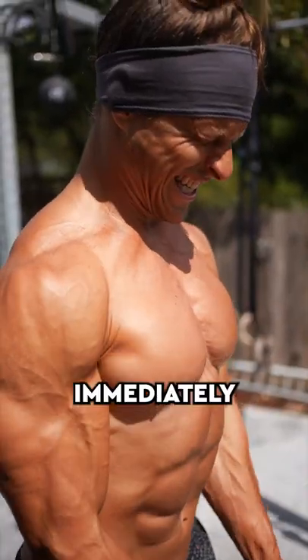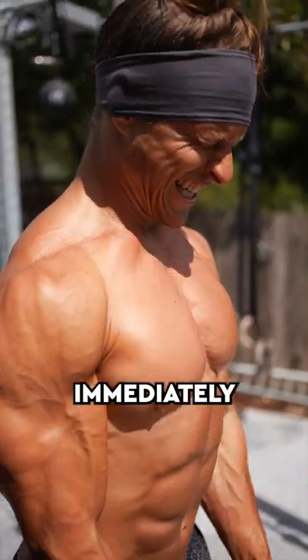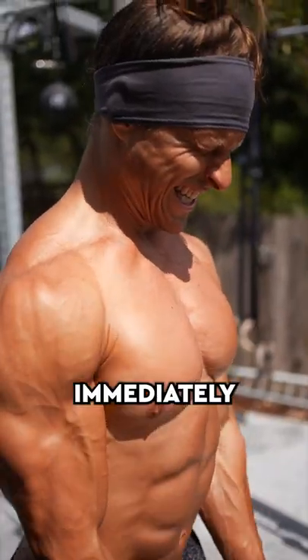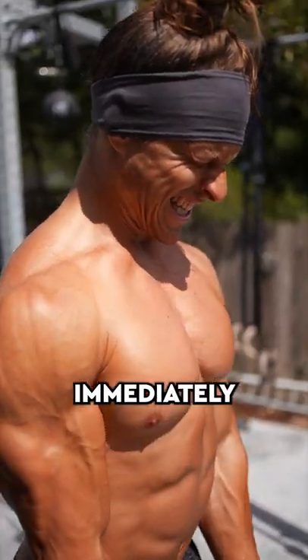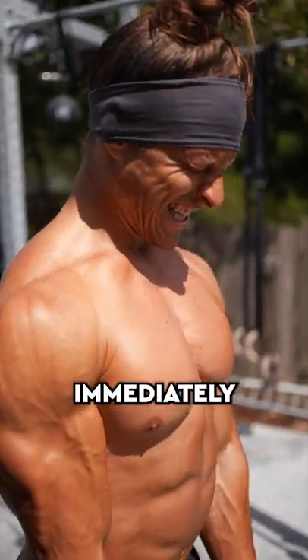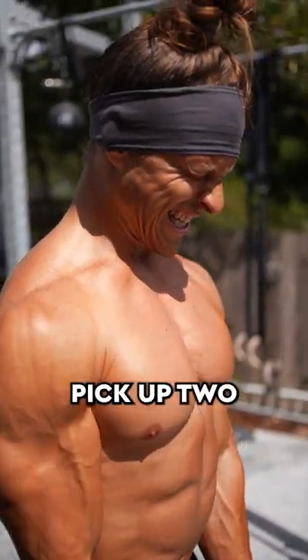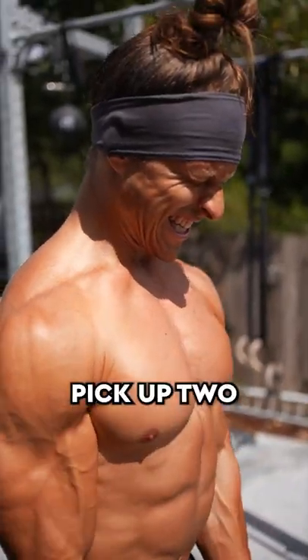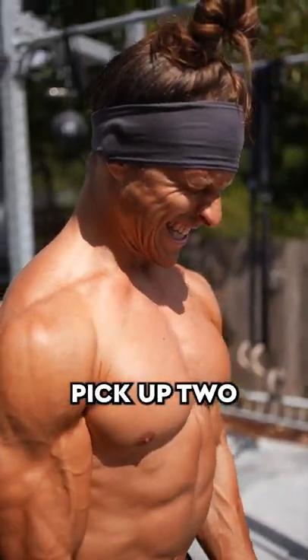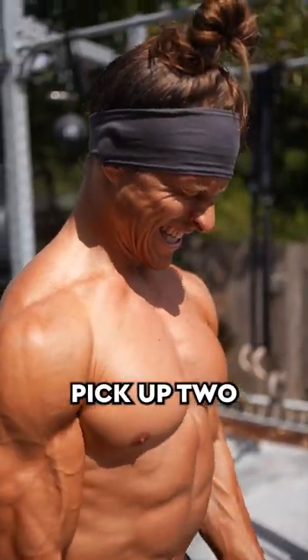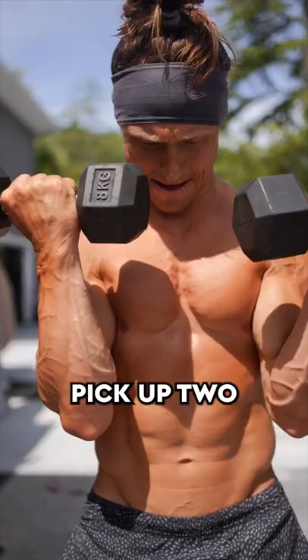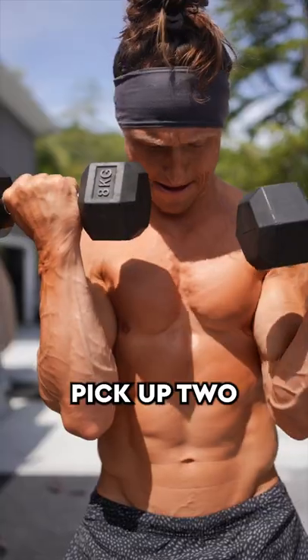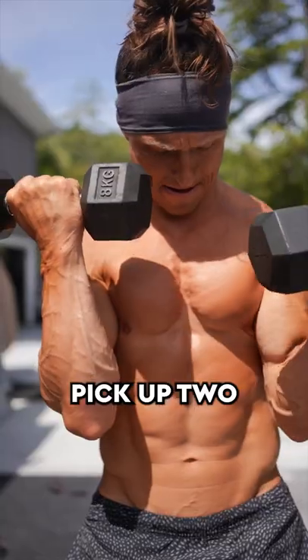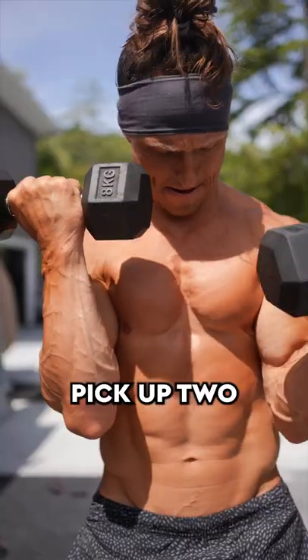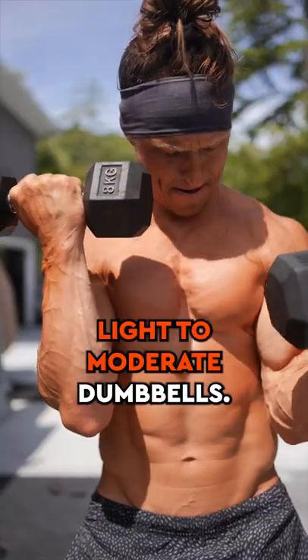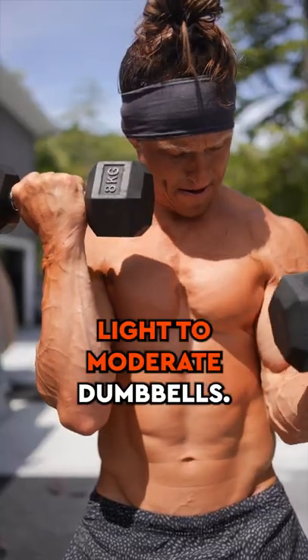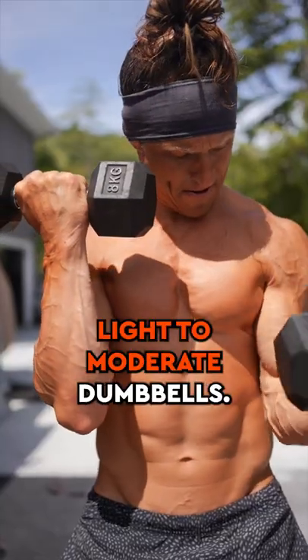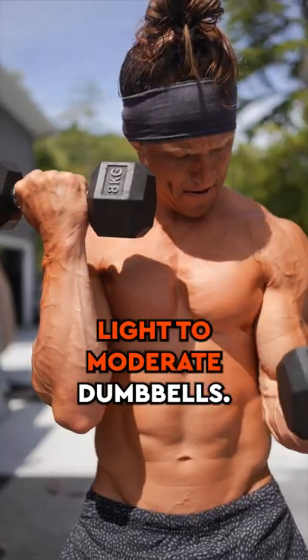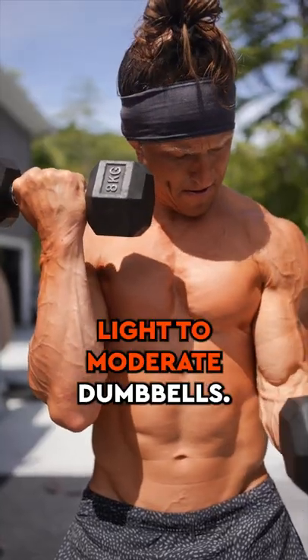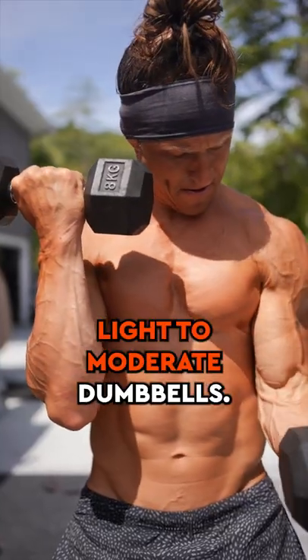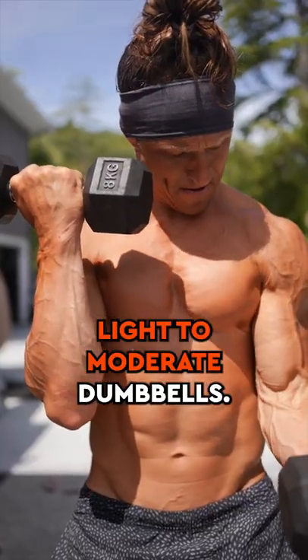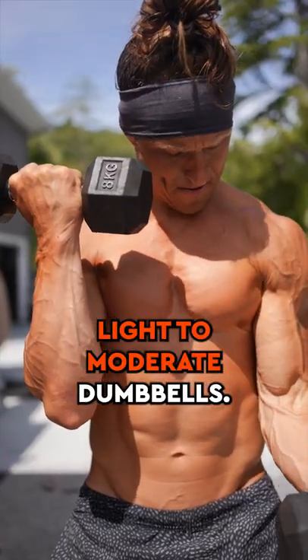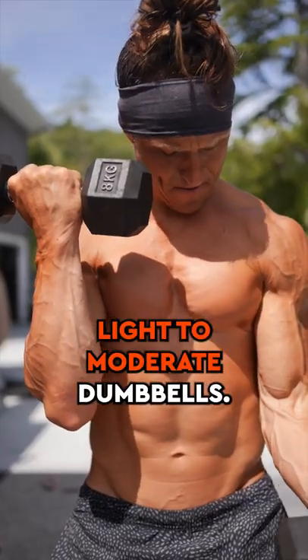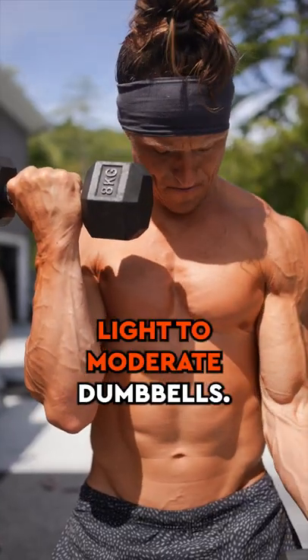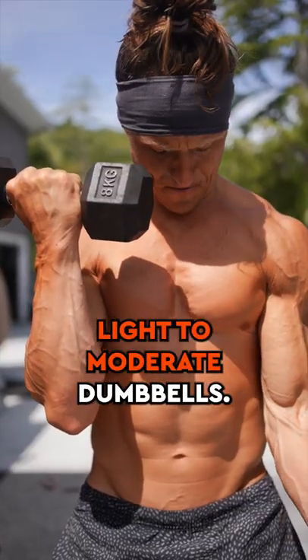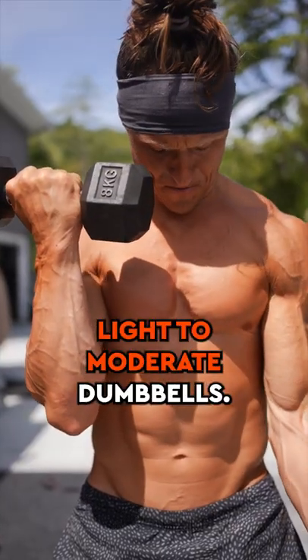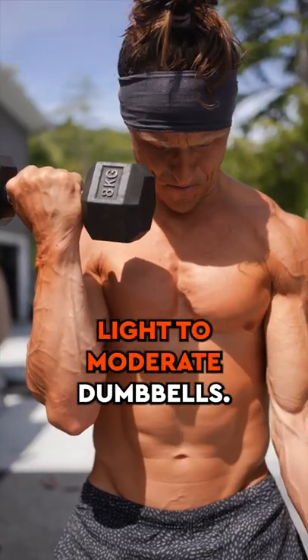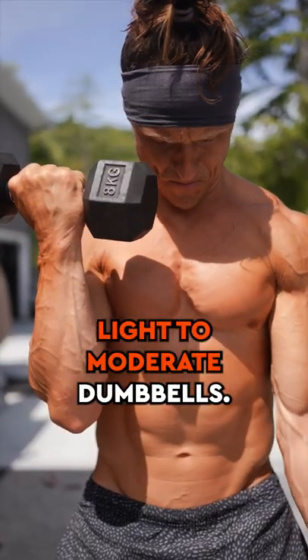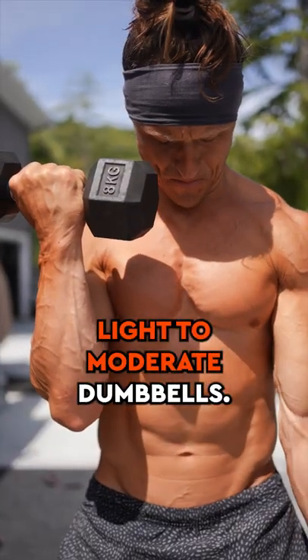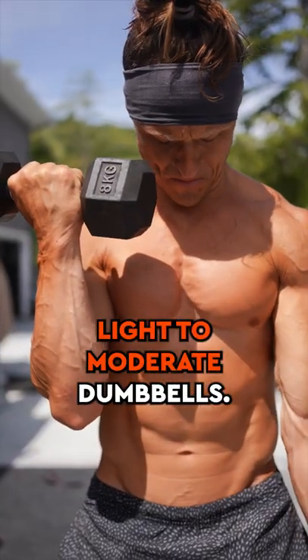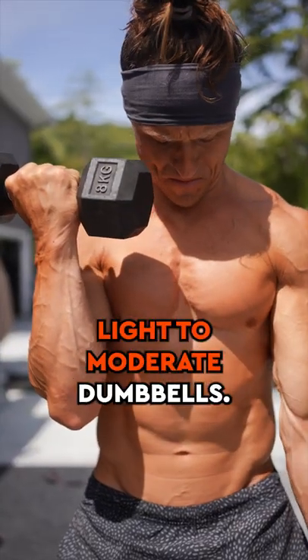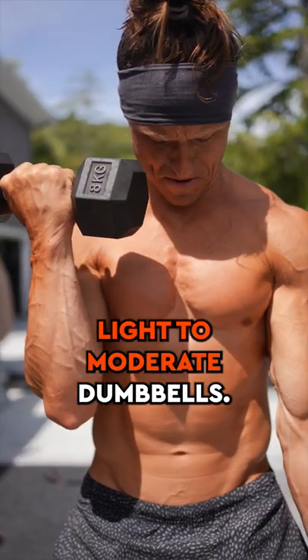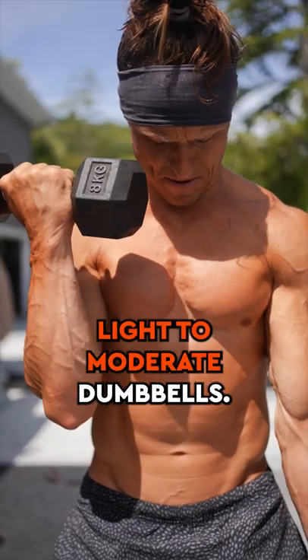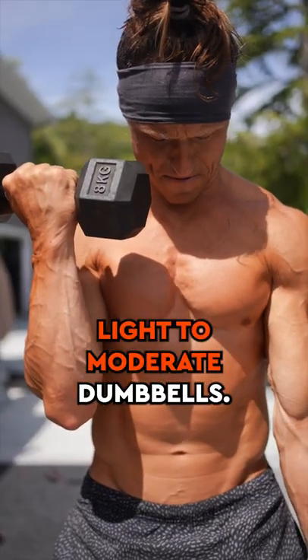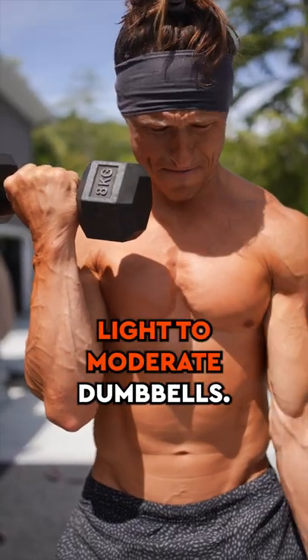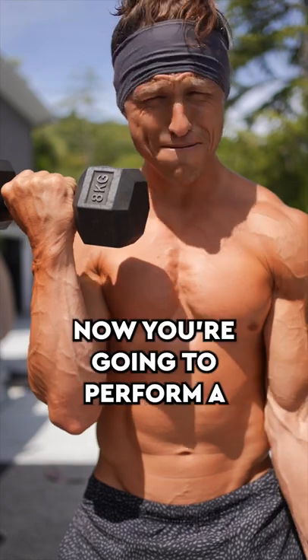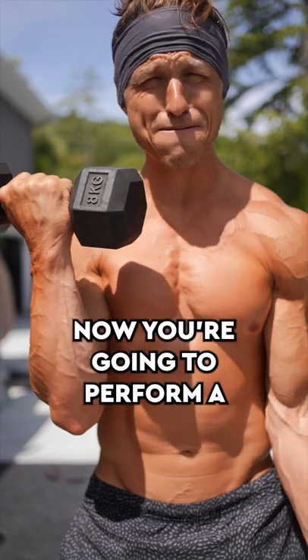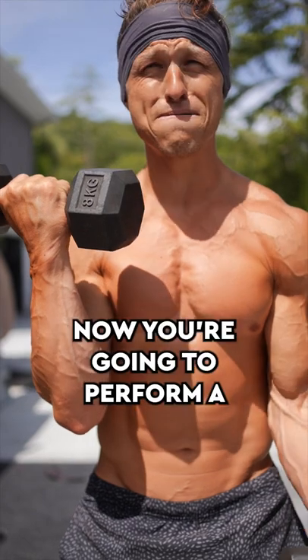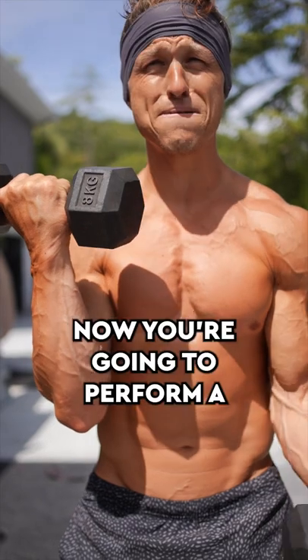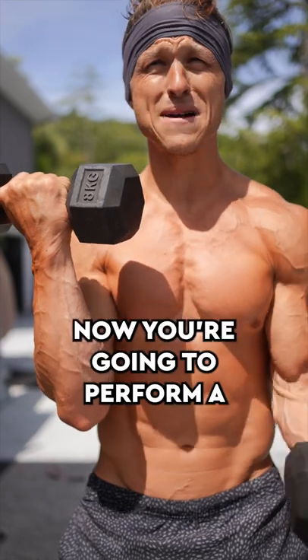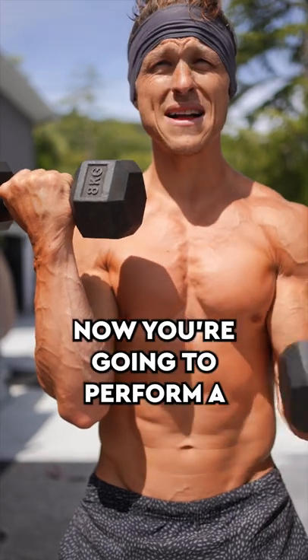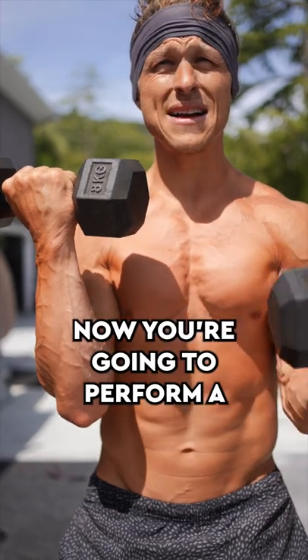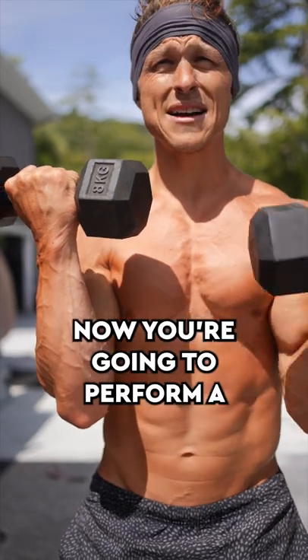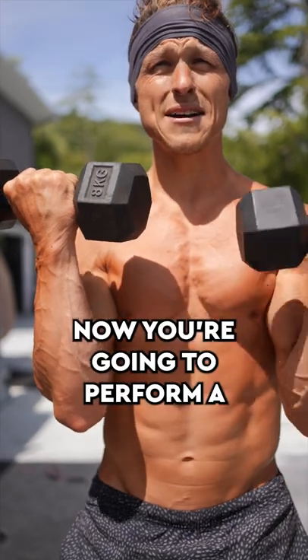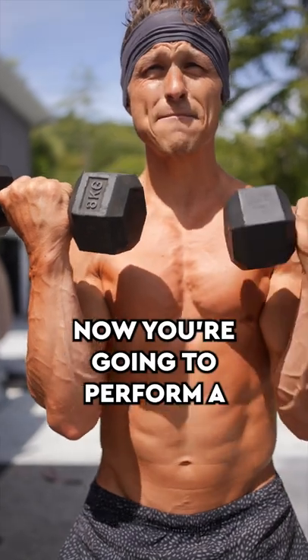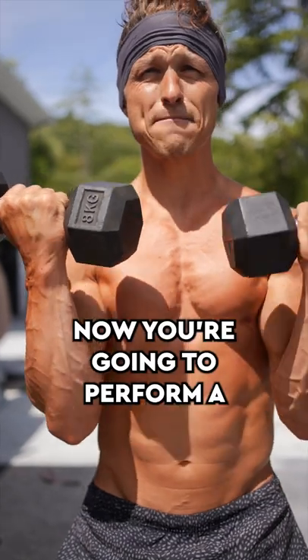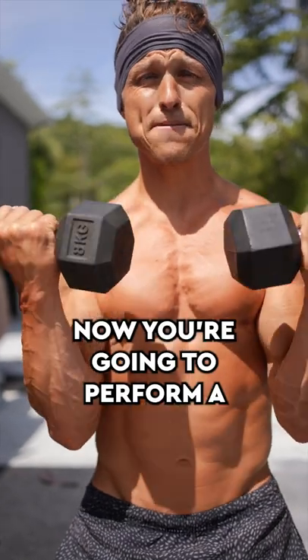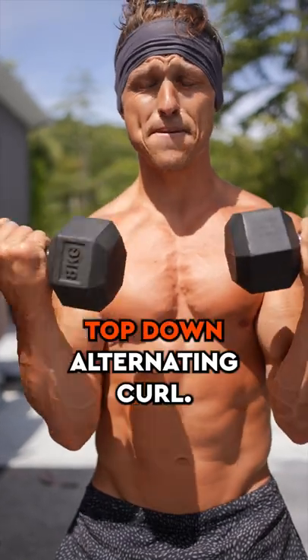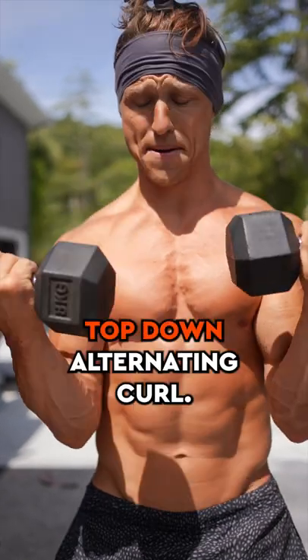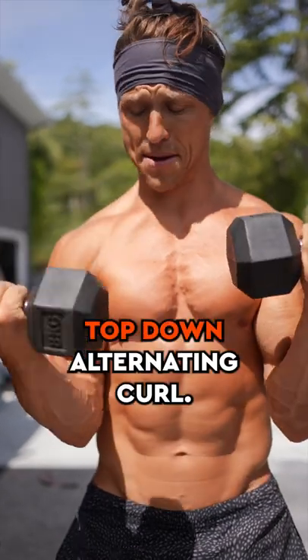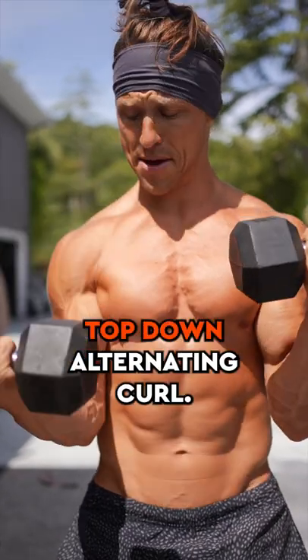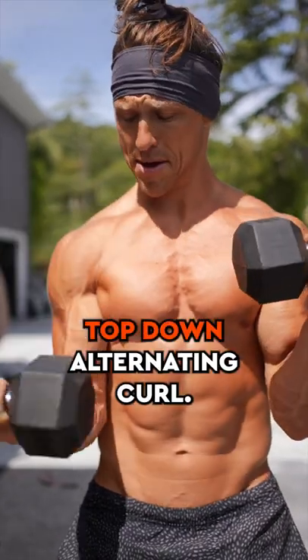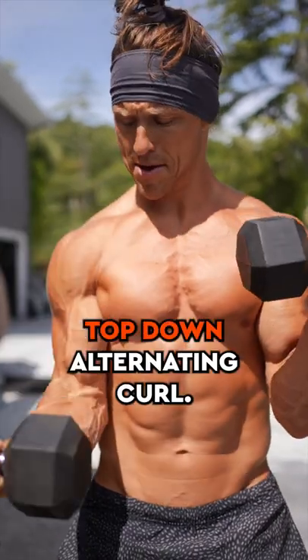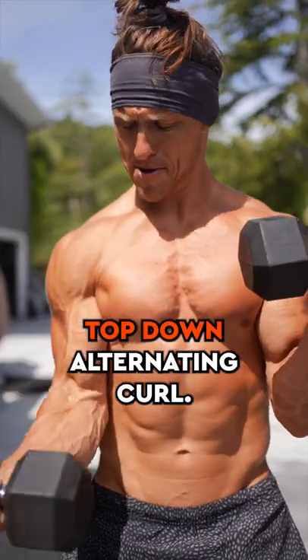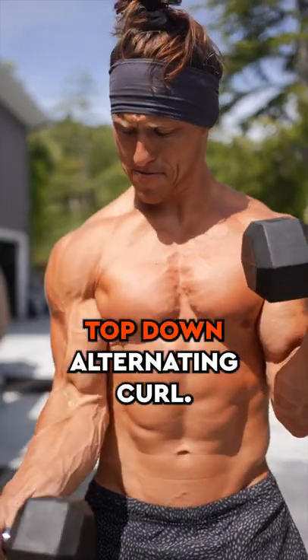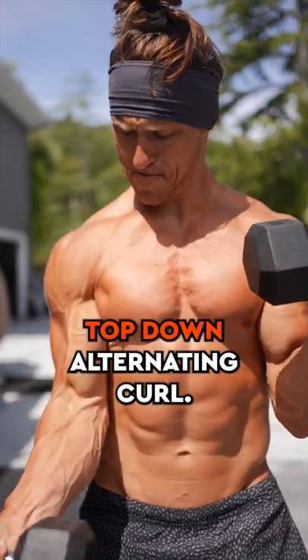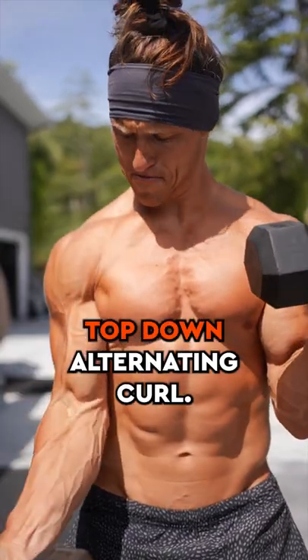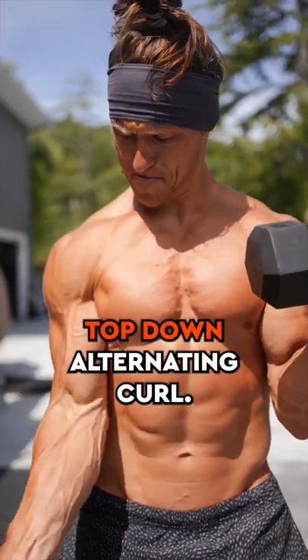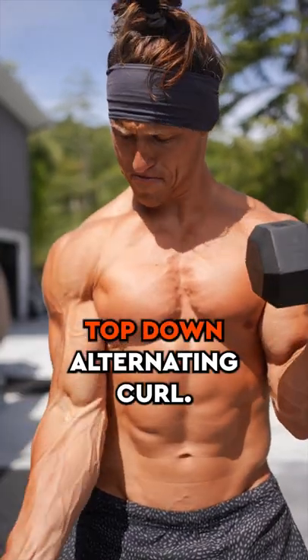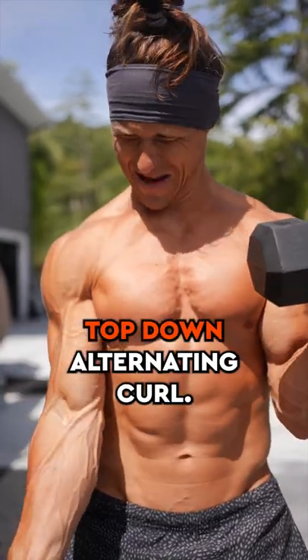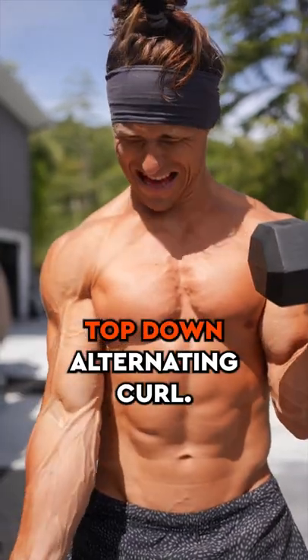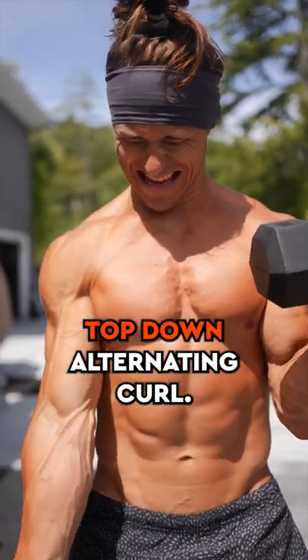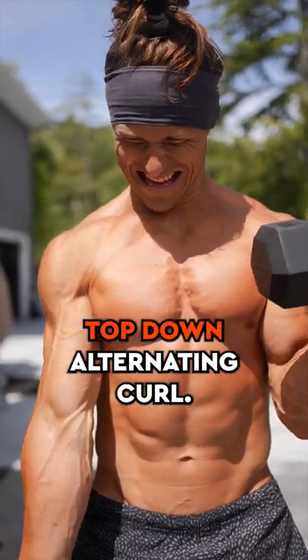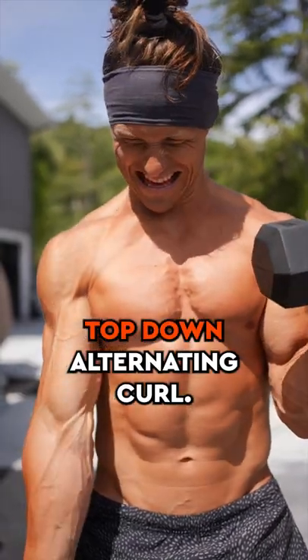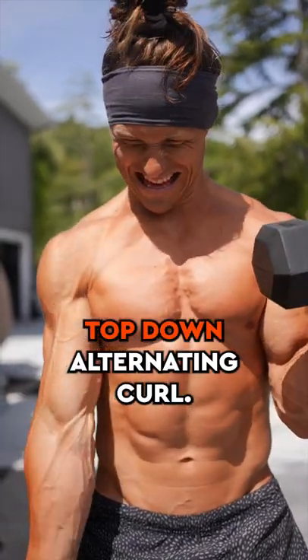Immediately pick up two light to moderate dumbbells. Now you're going to perform a top-down alternating curl.